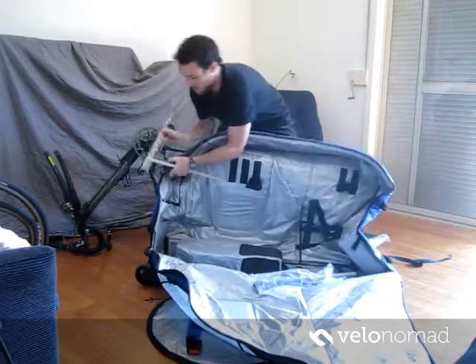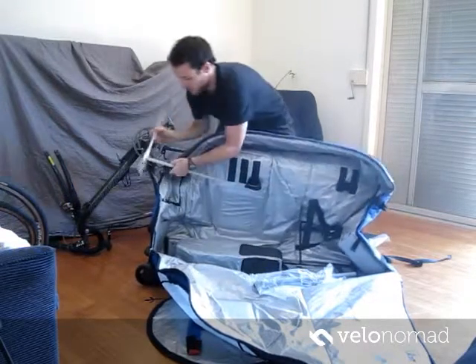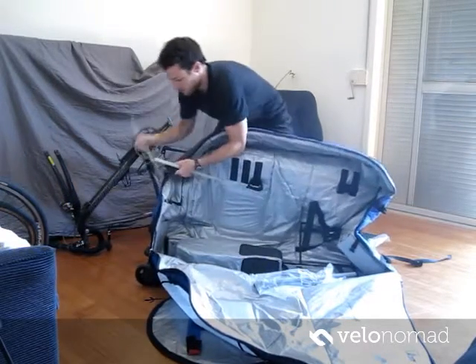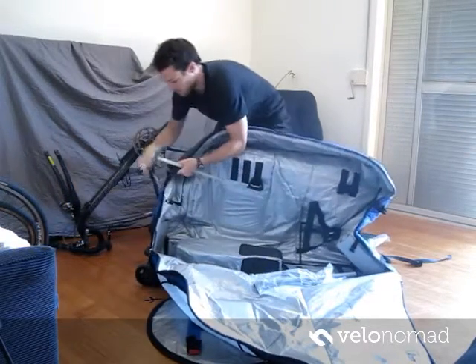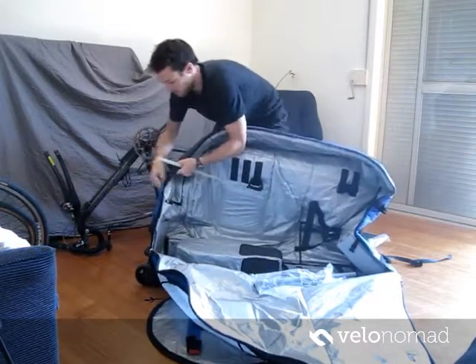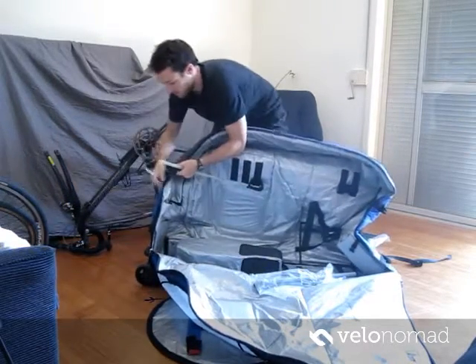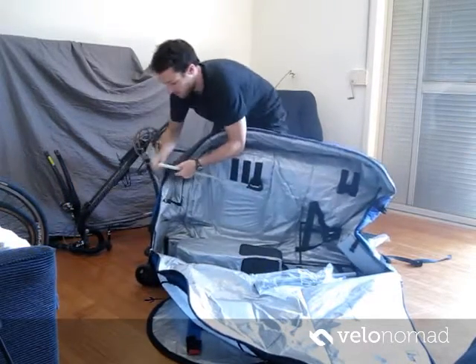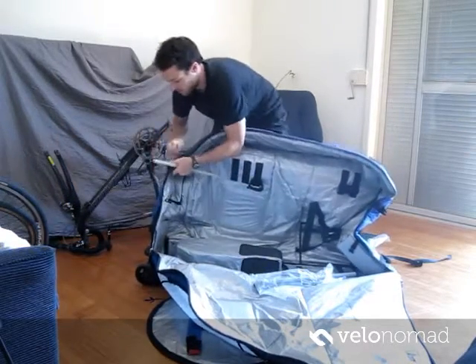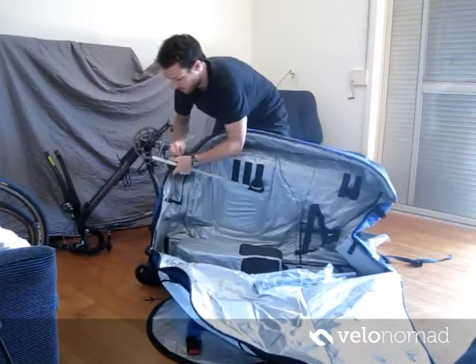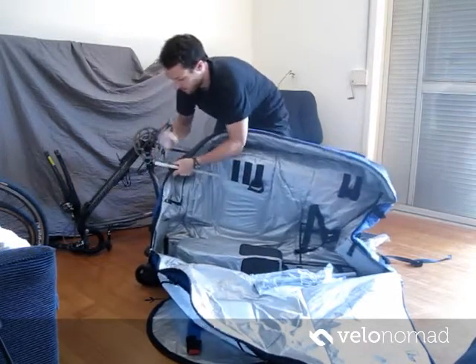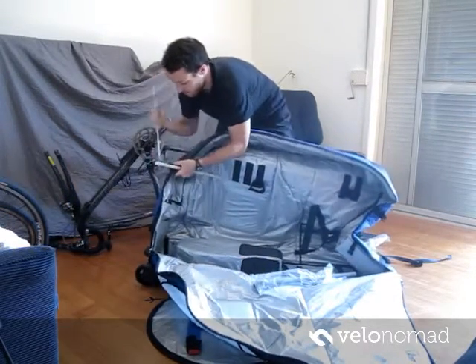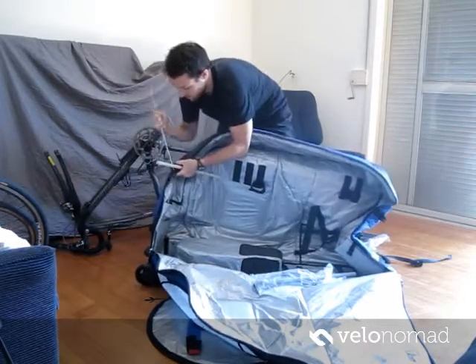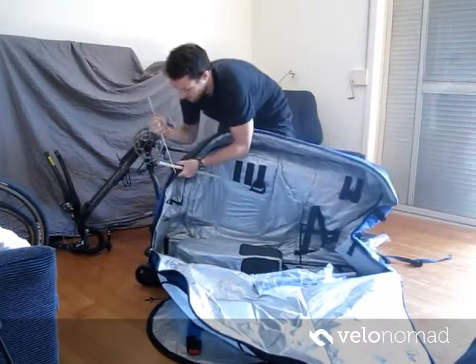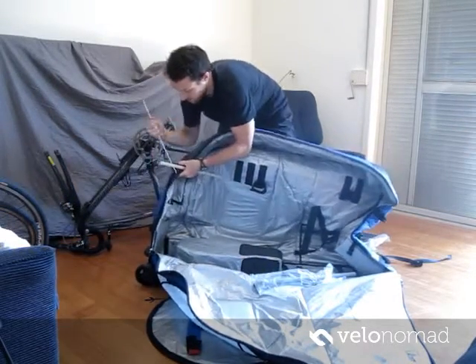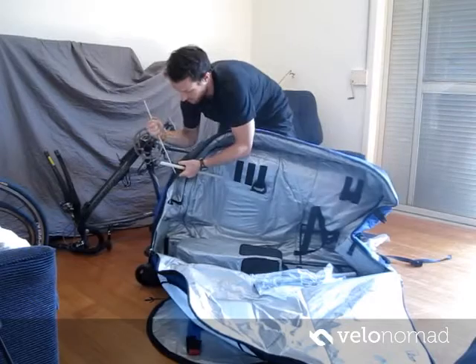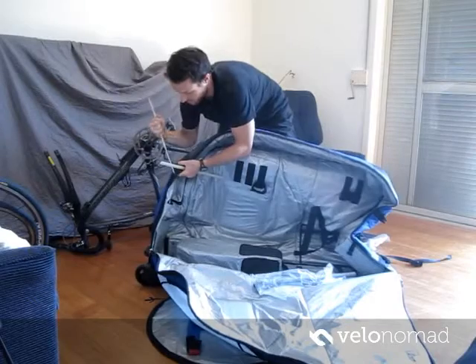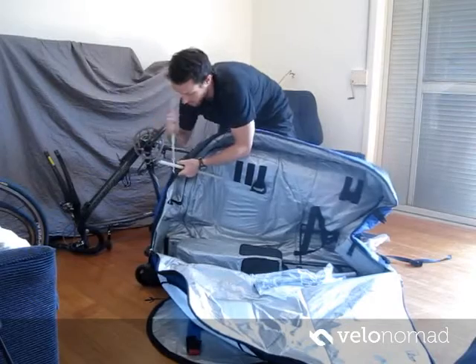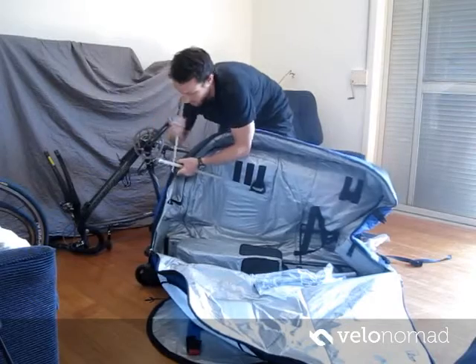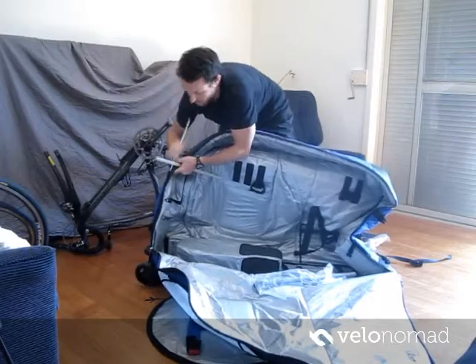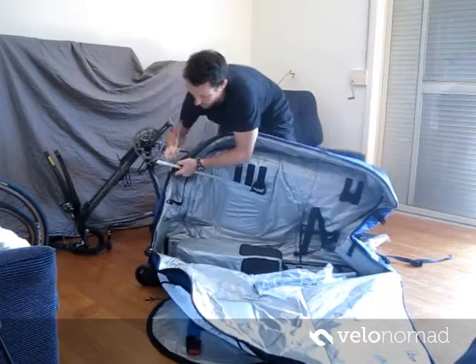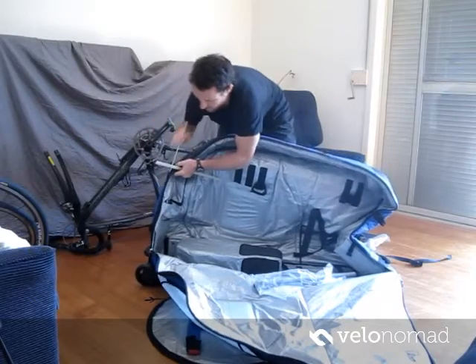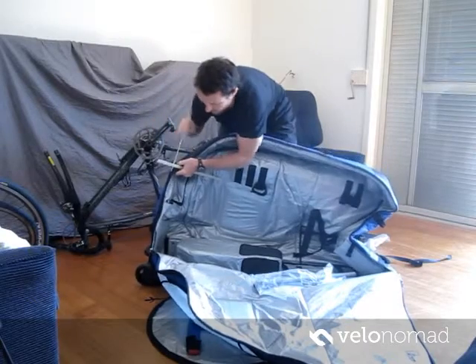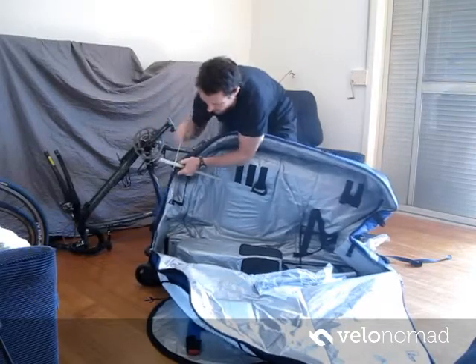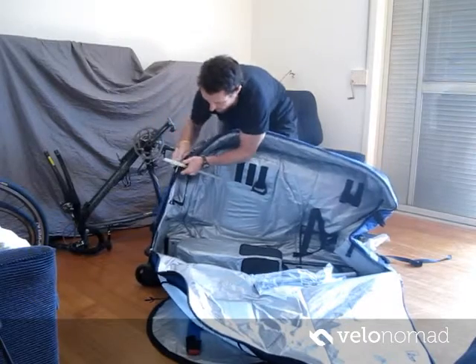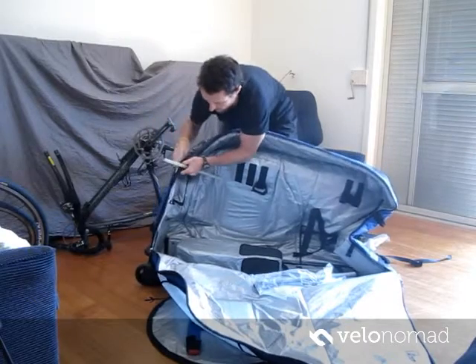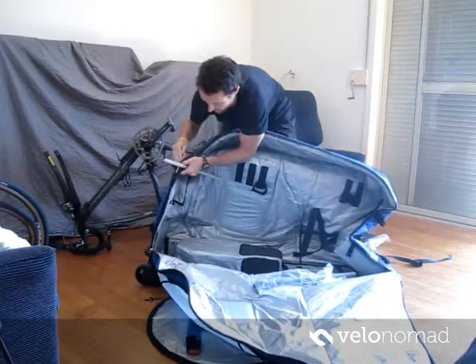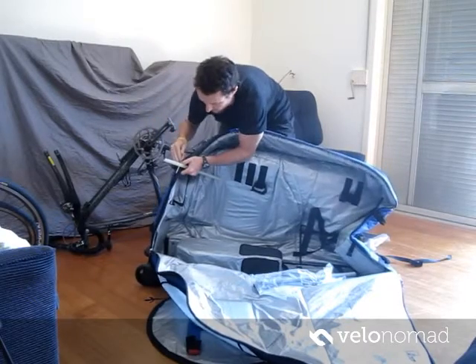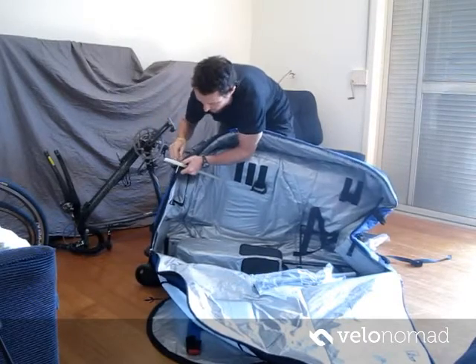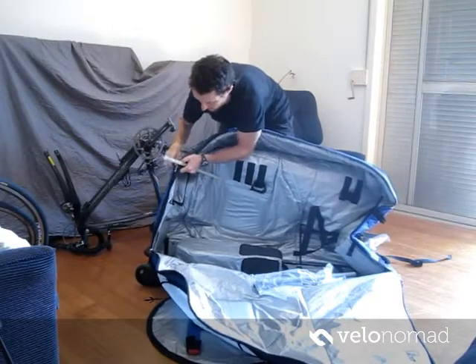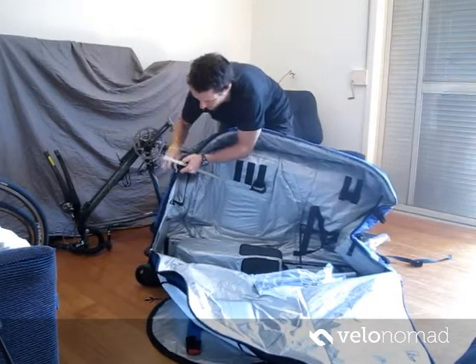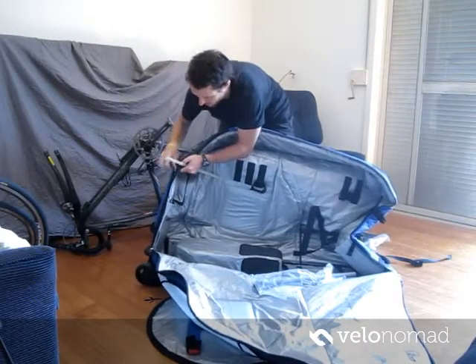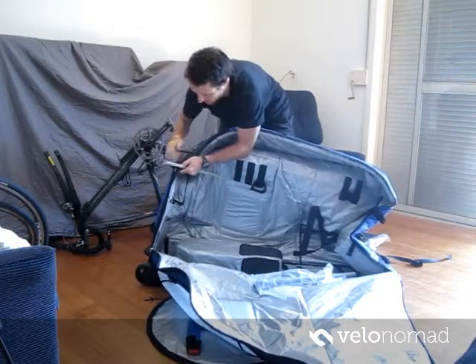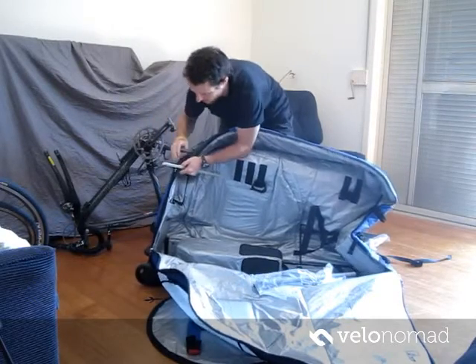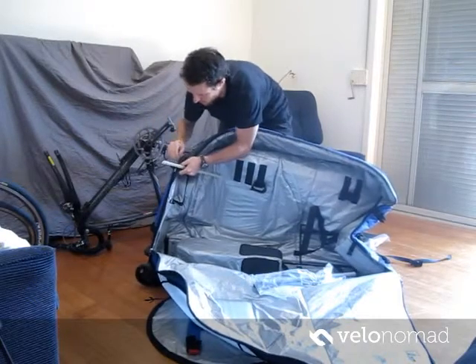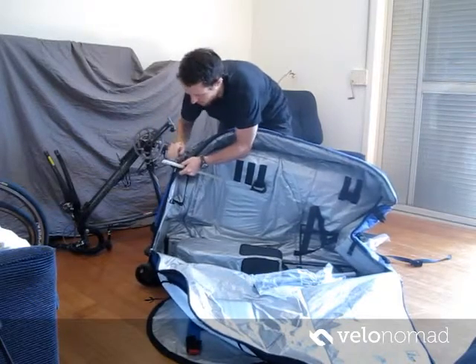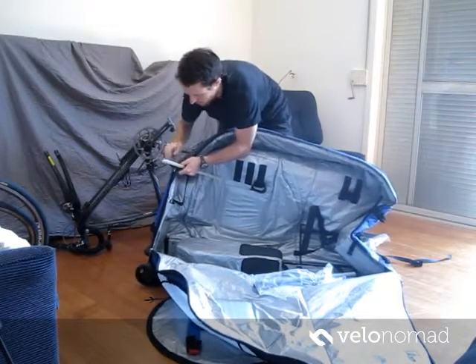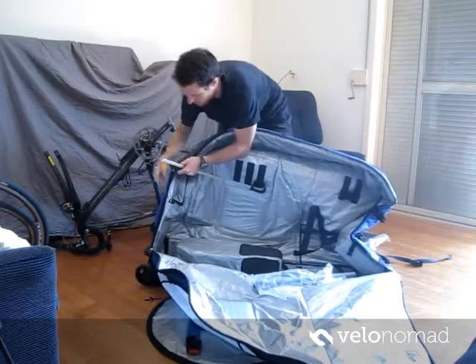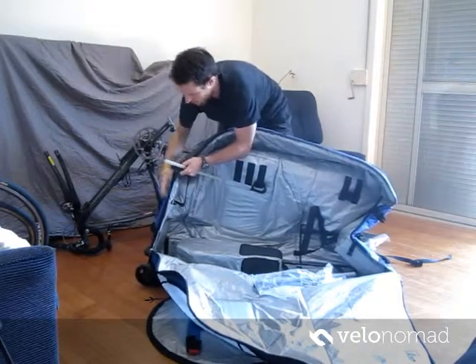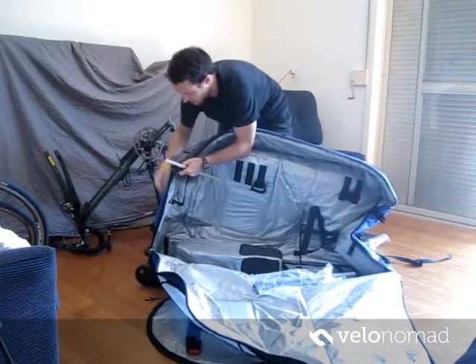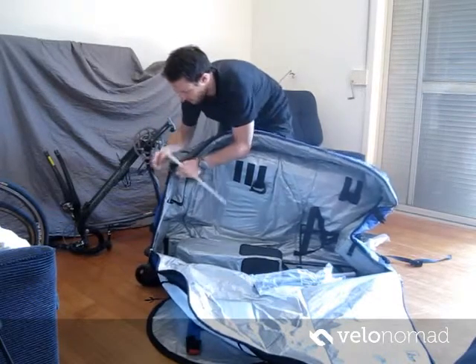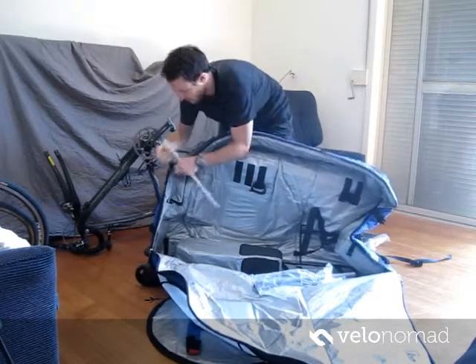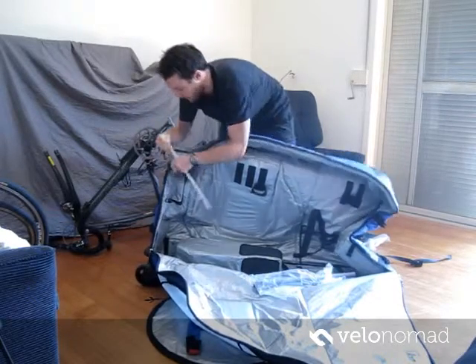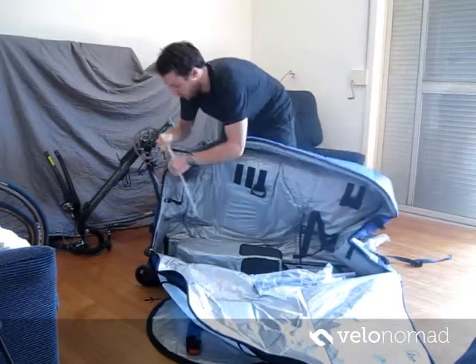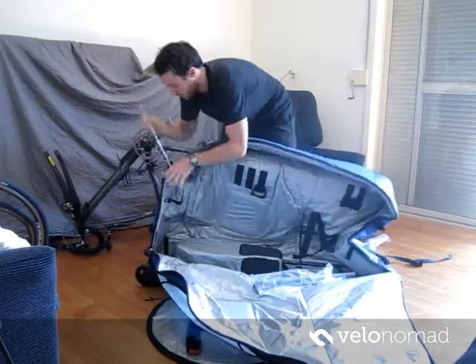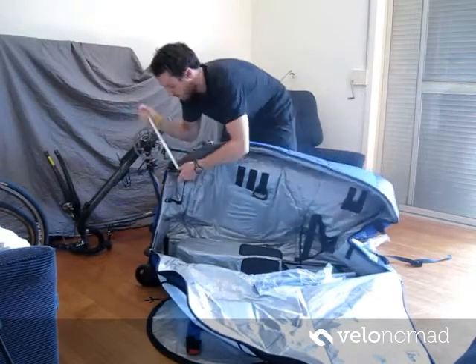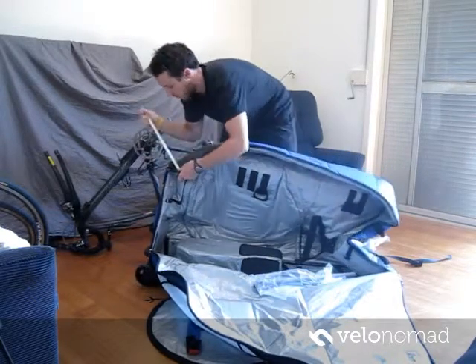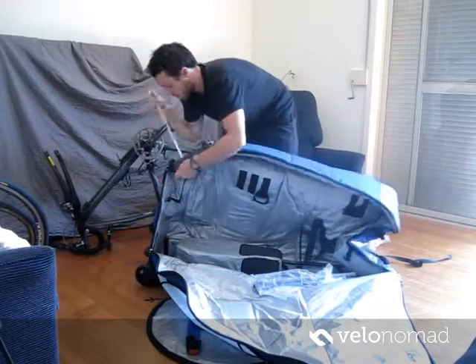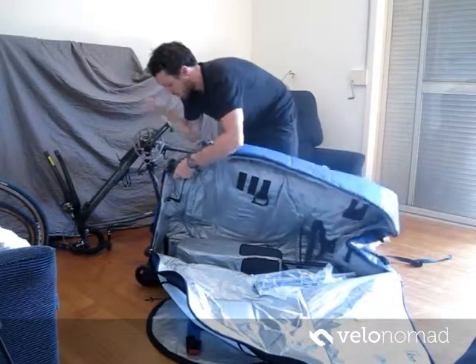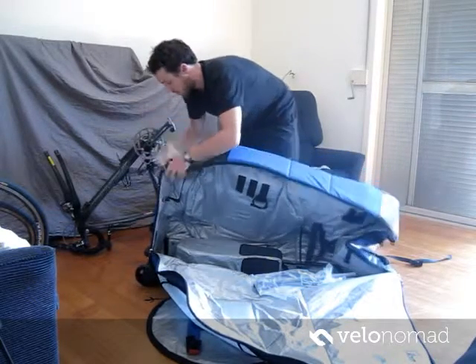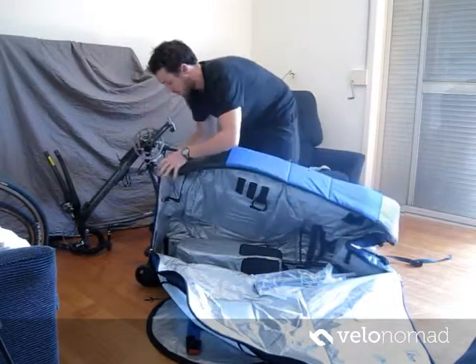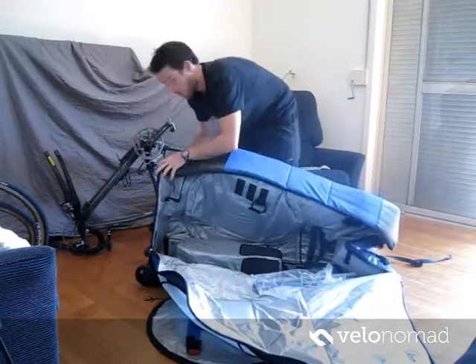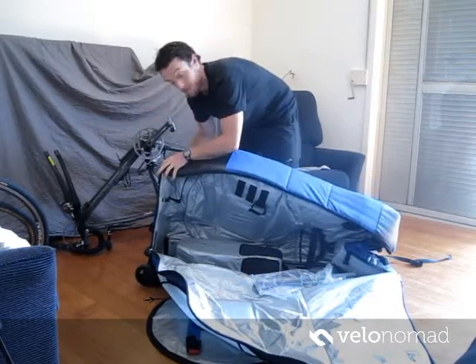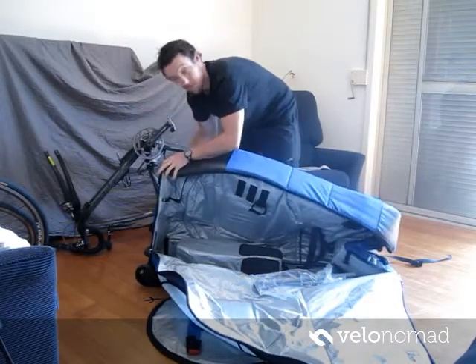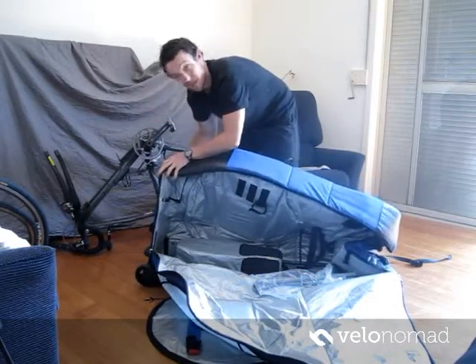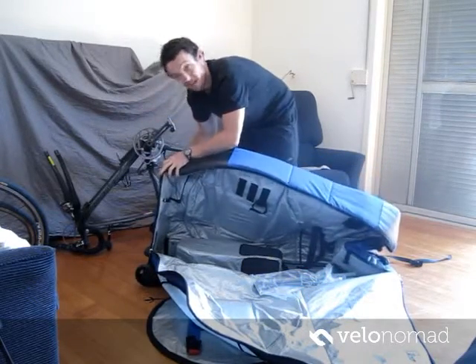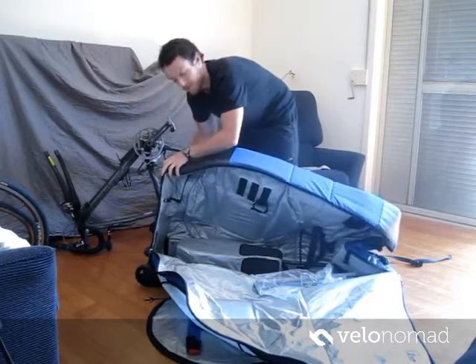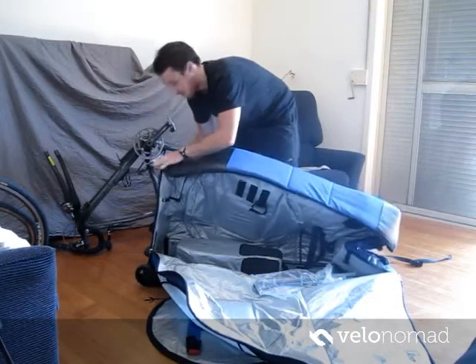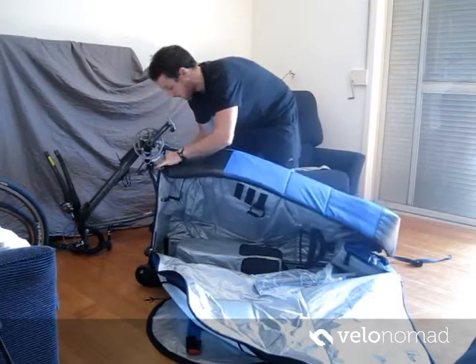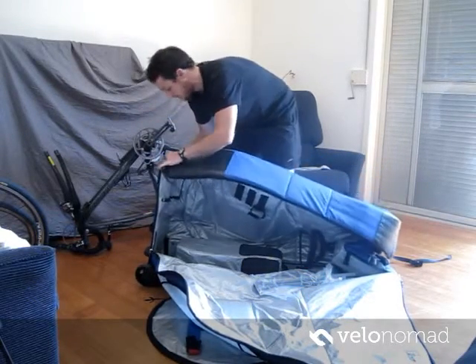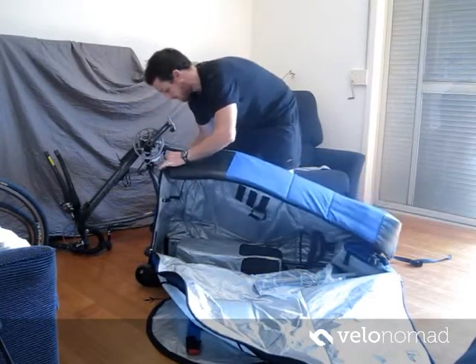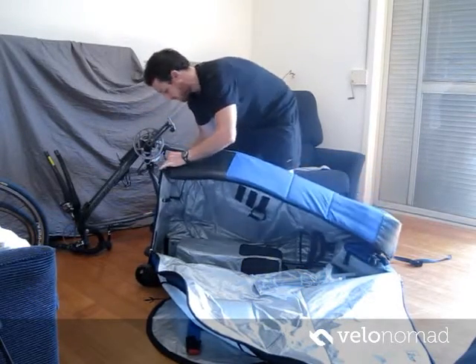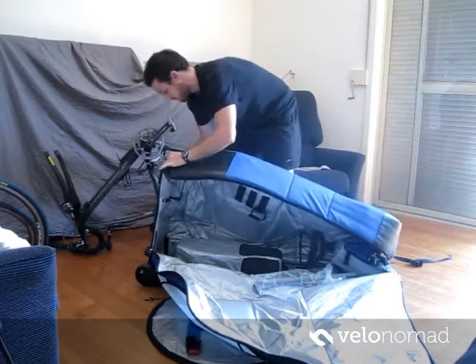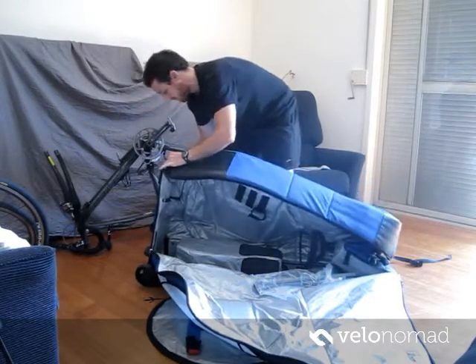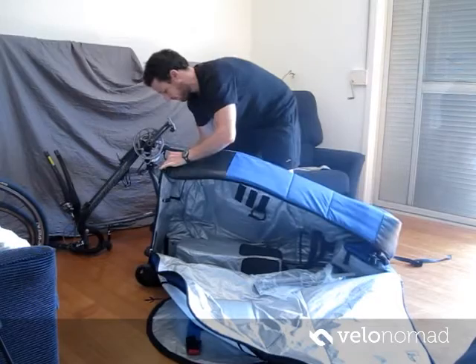These simply go in the back to help the bag stand up.